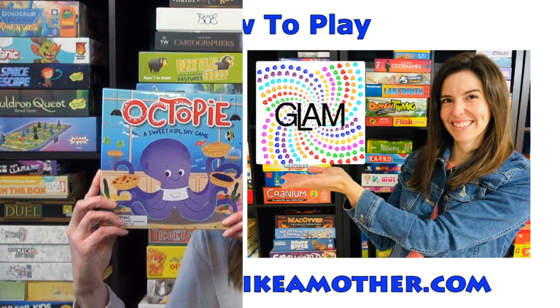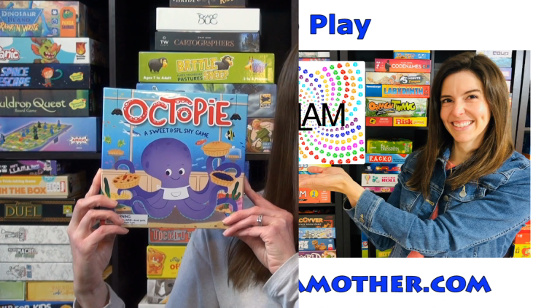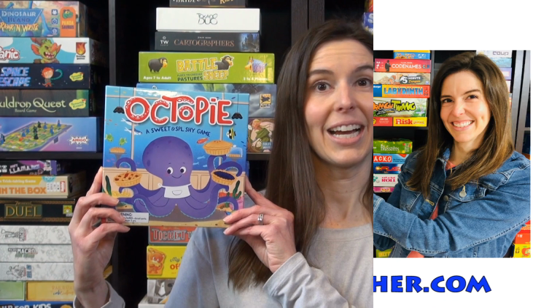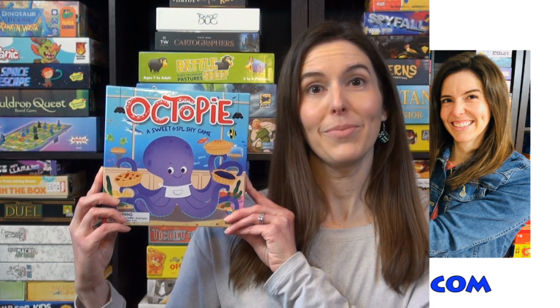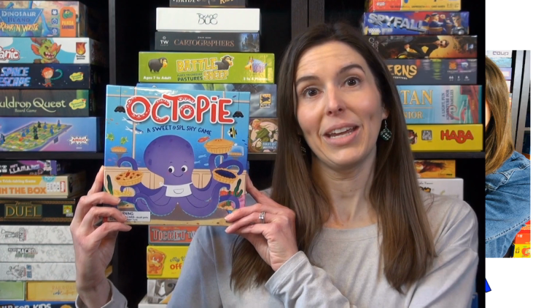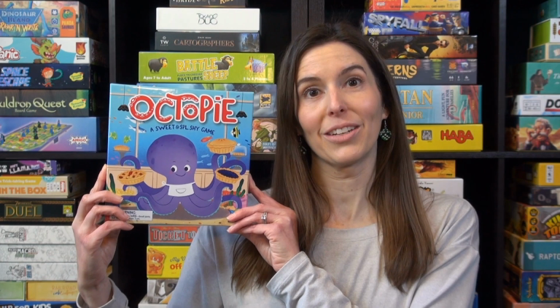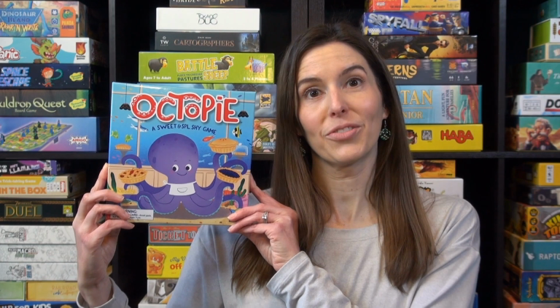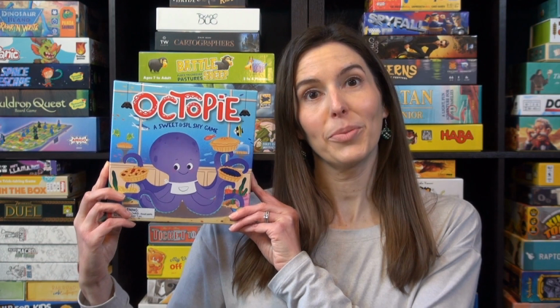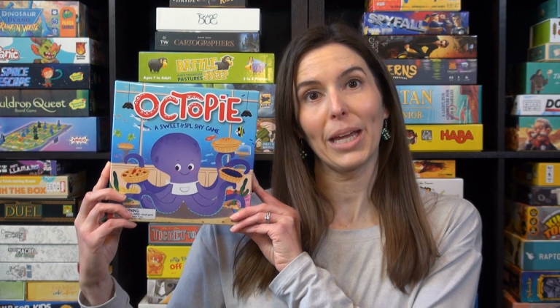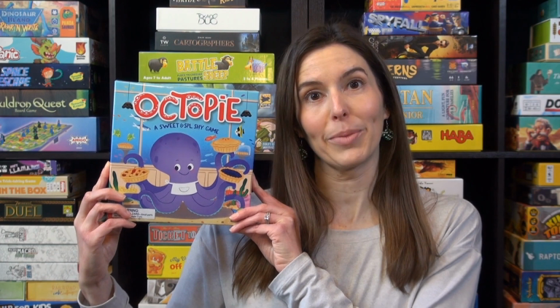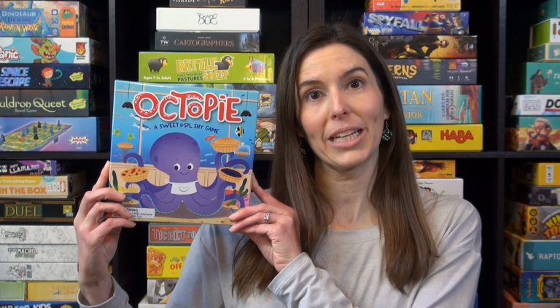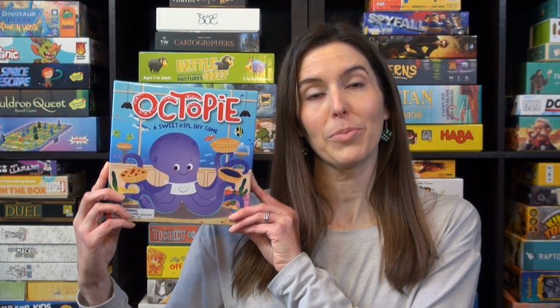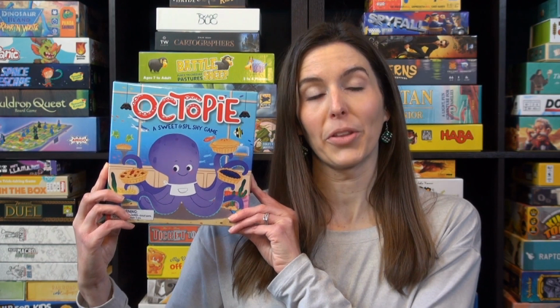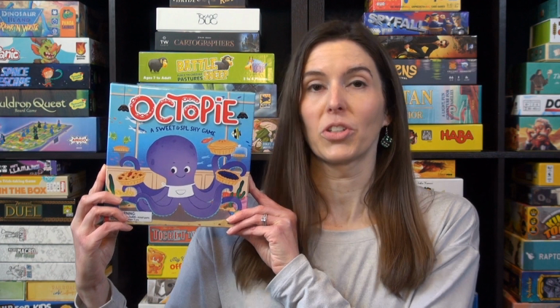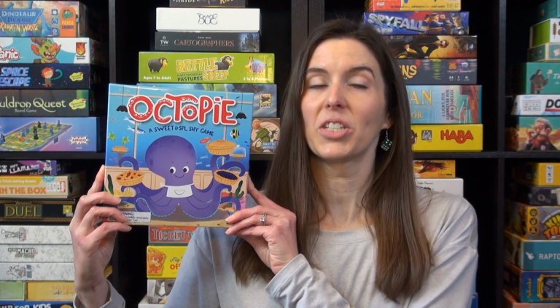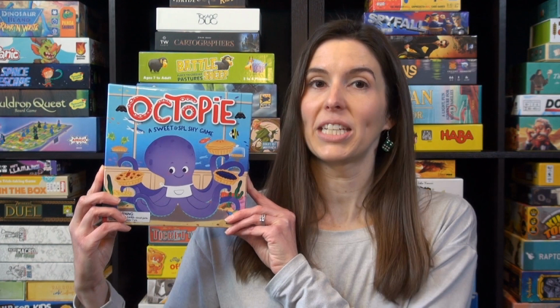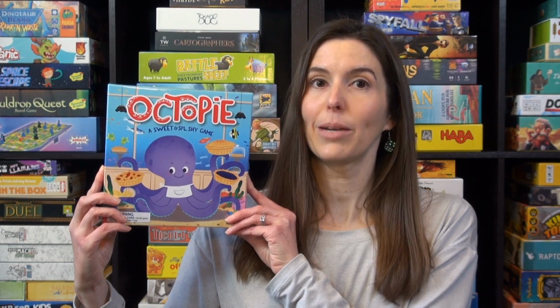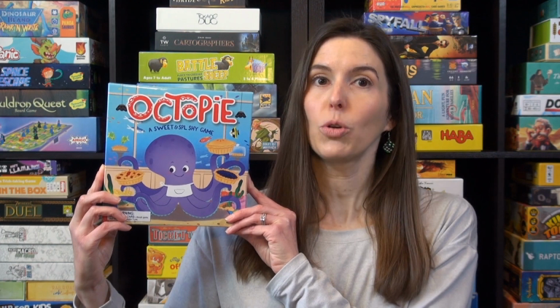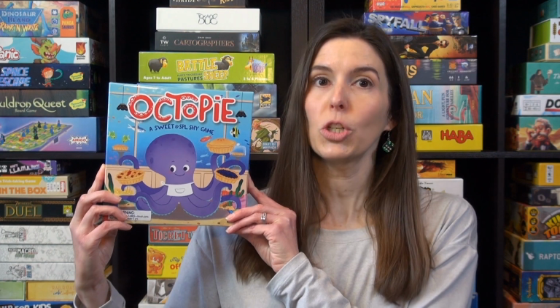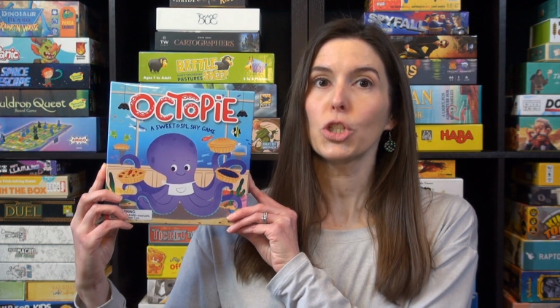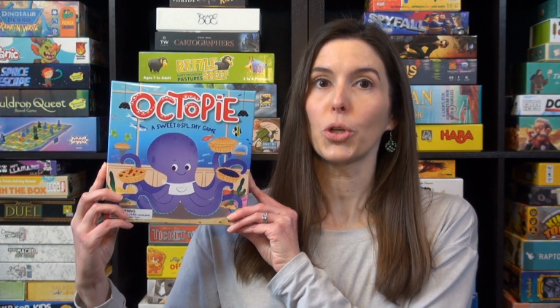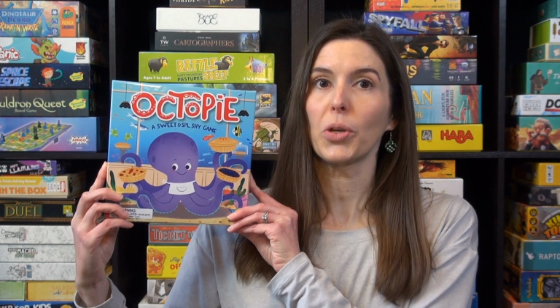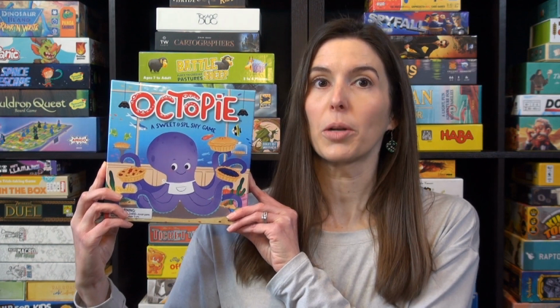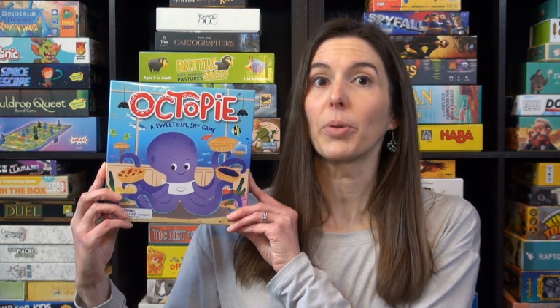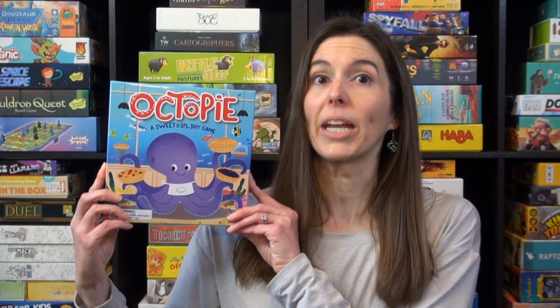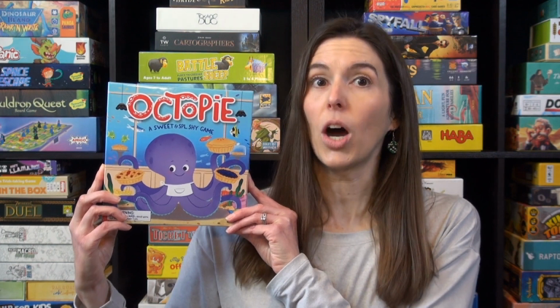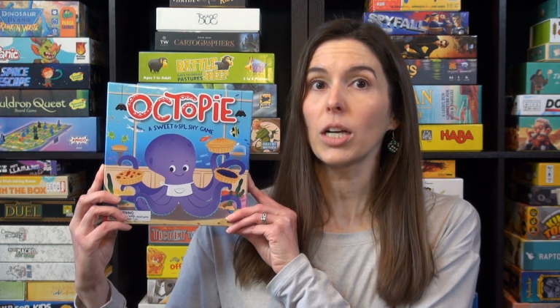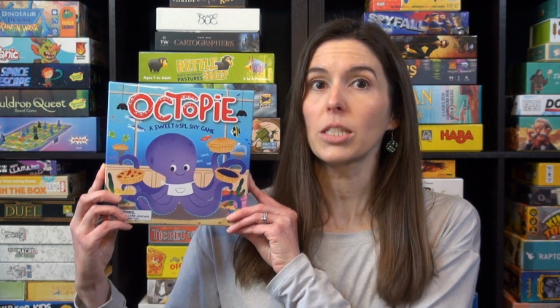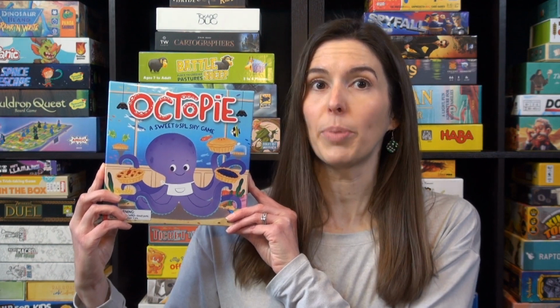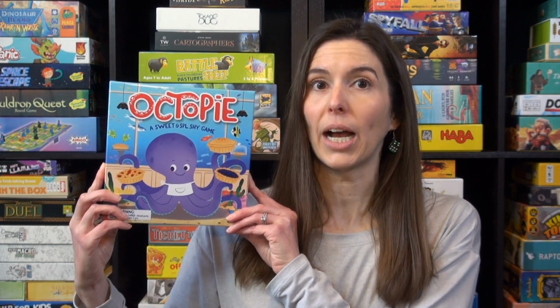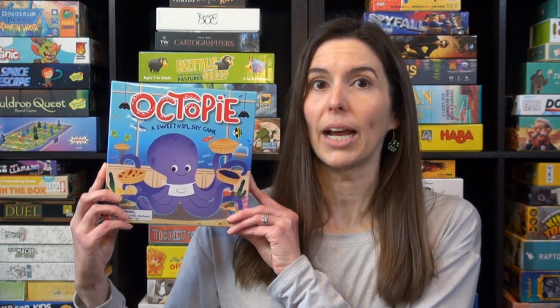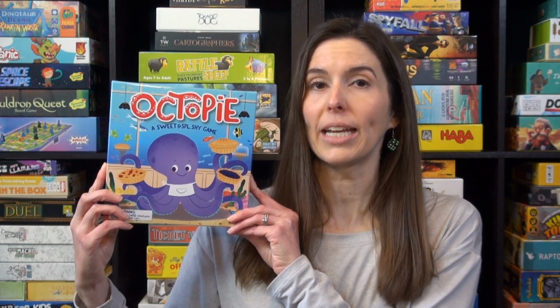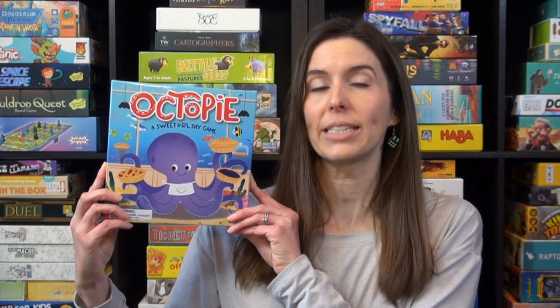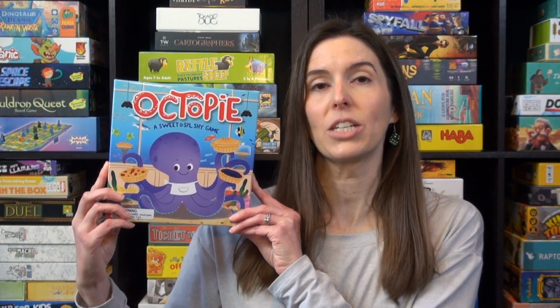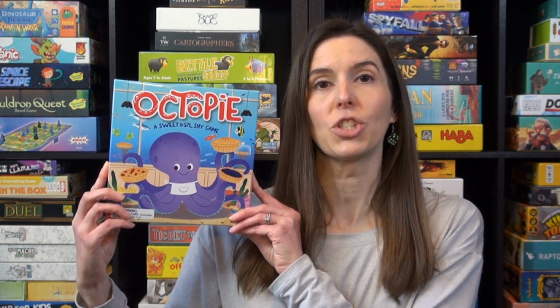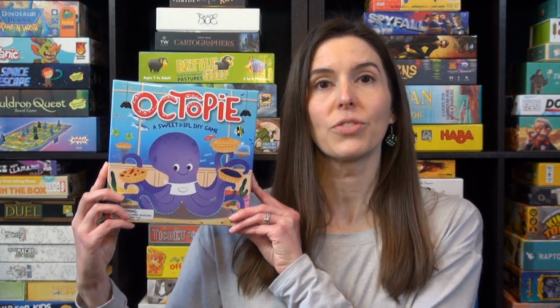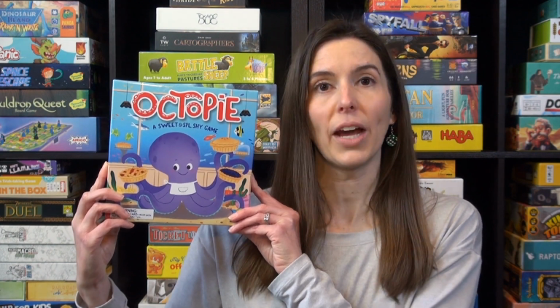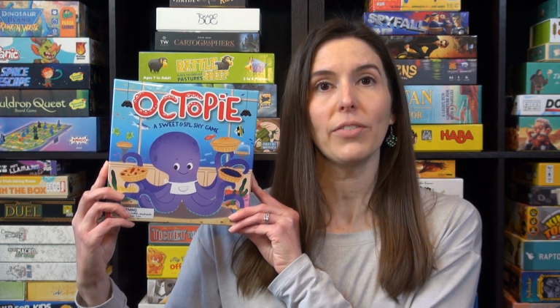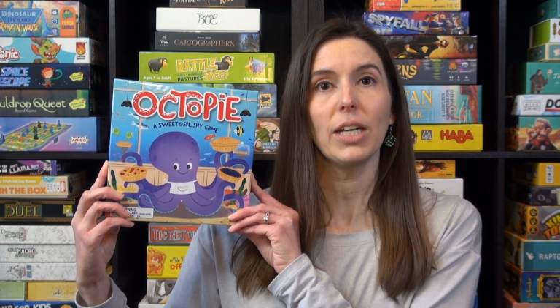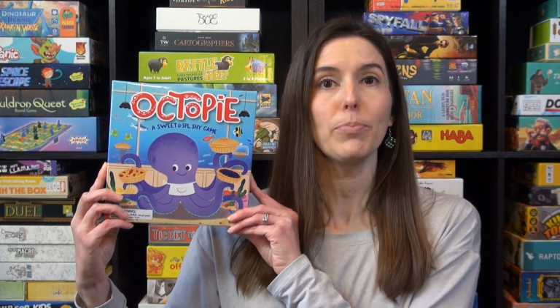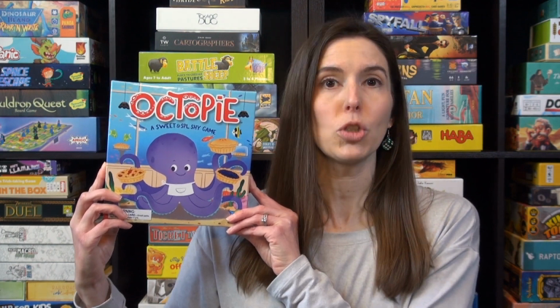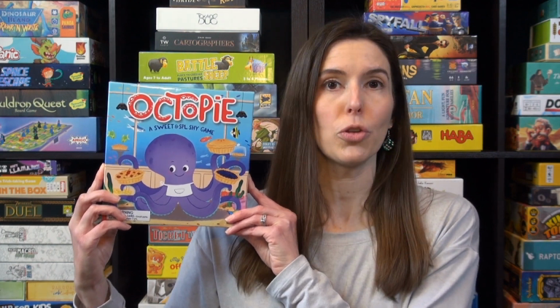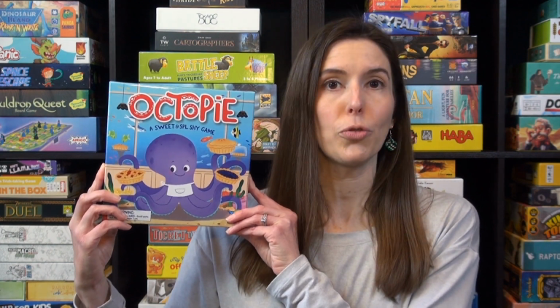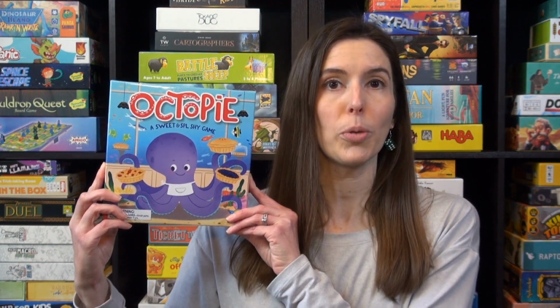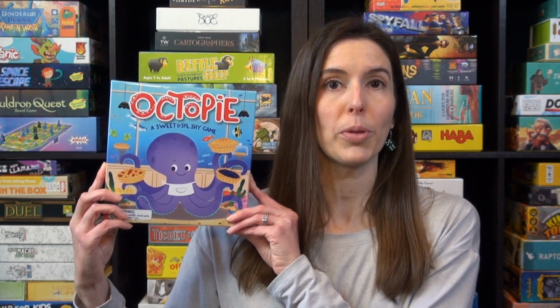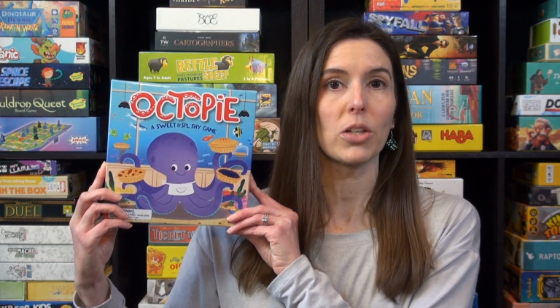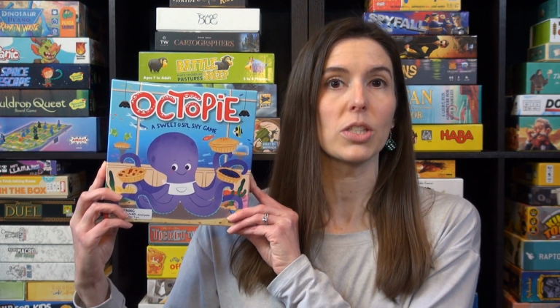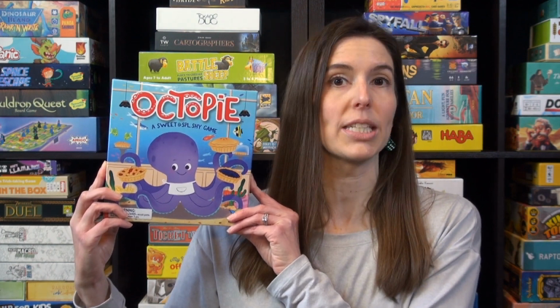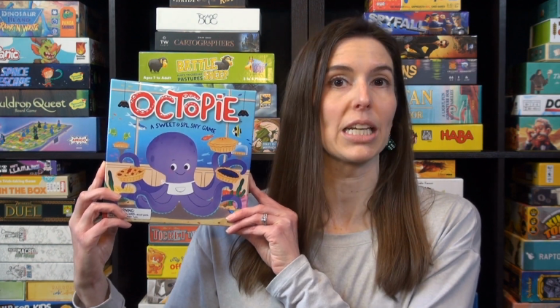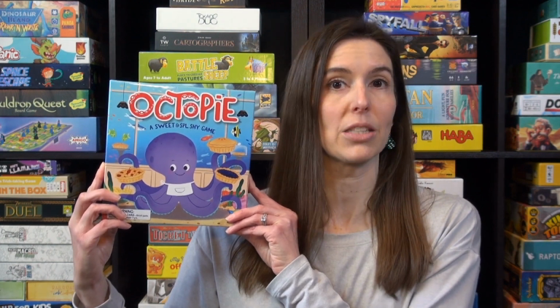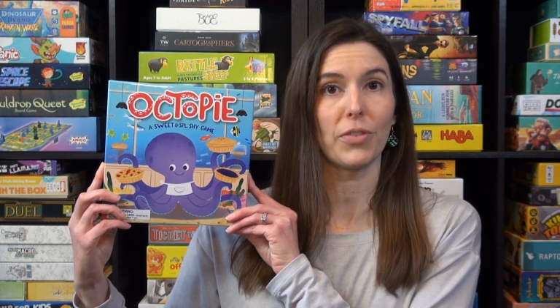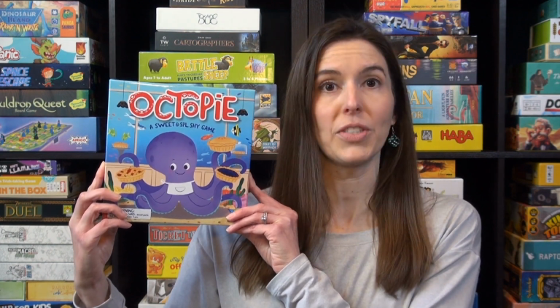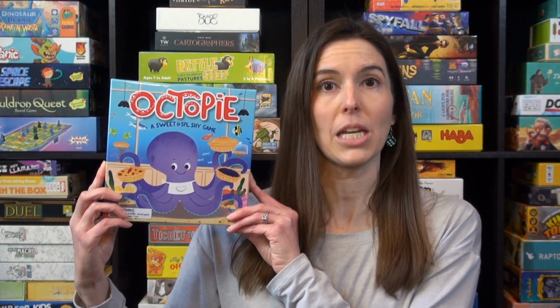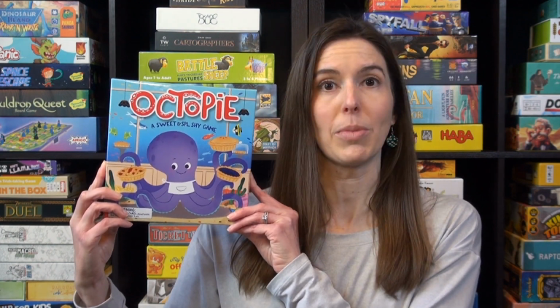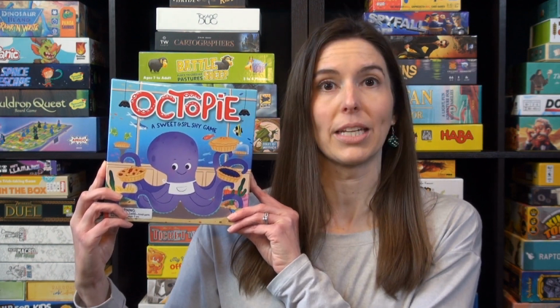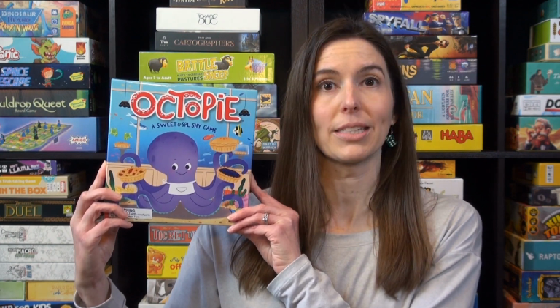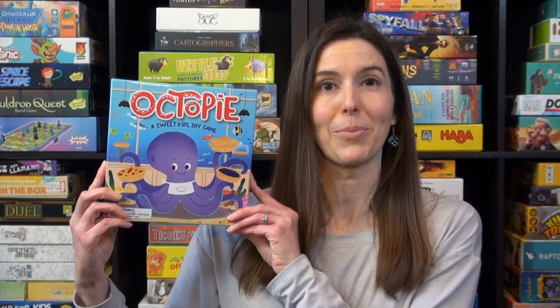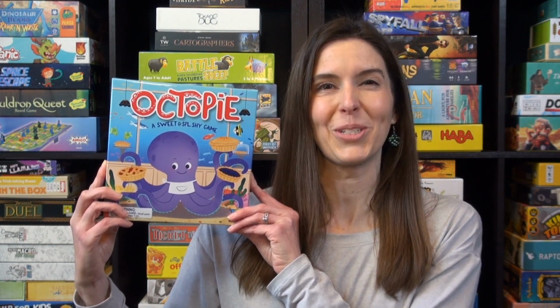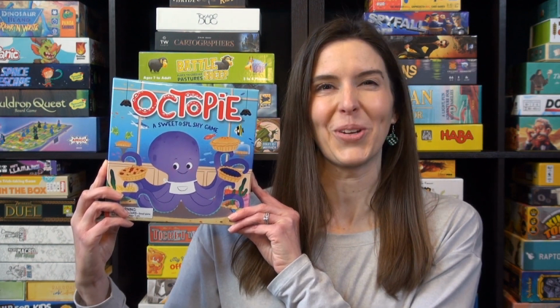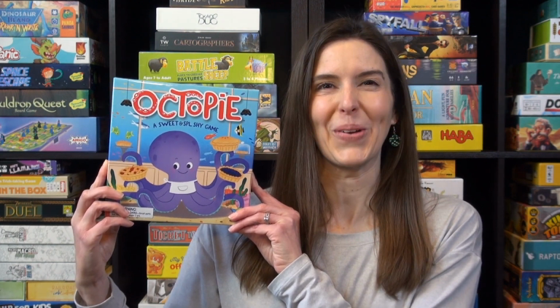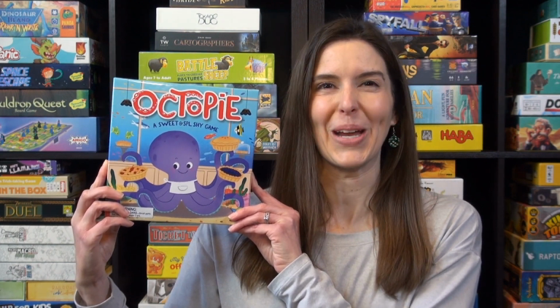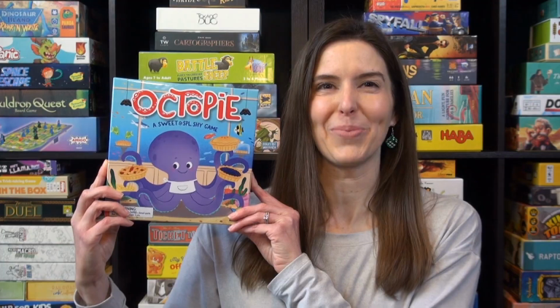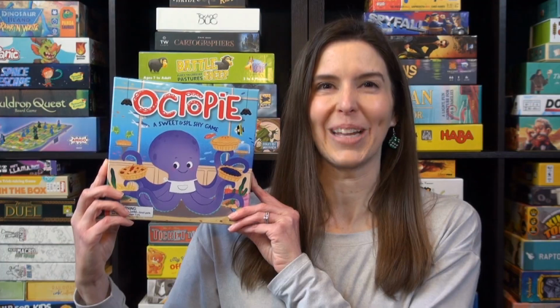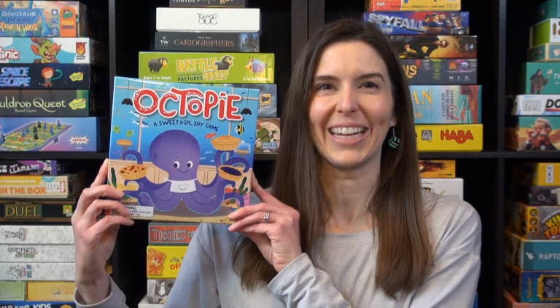Hi, I'm Anne from Game Like a Mother. Today I'm going to show you how to play Octopi. It's ages five and up, two to four players, and takes 15 minutes. Let me show you how to play.